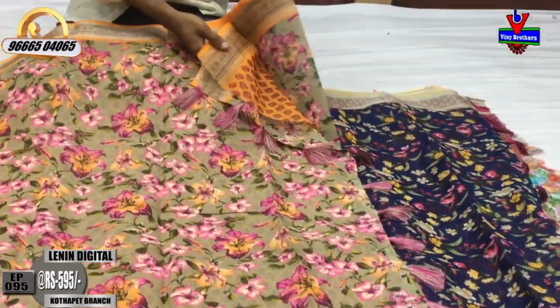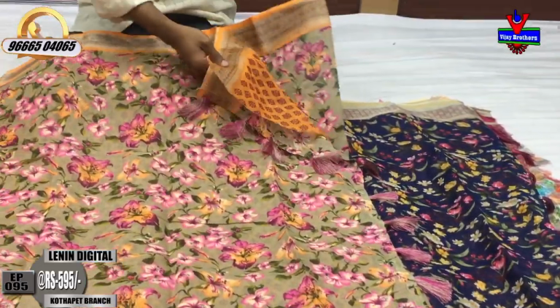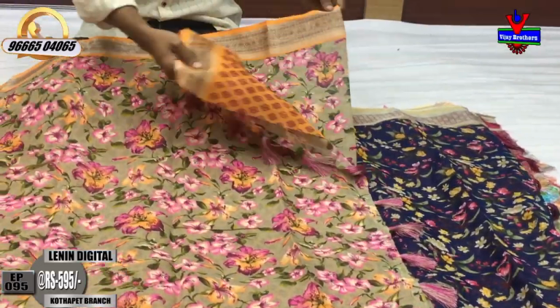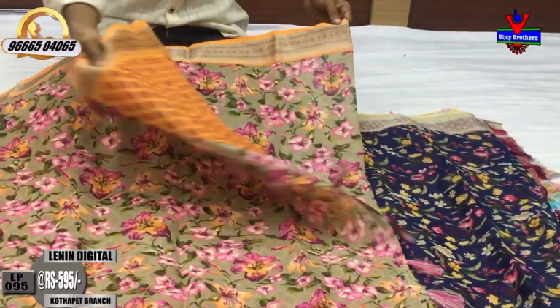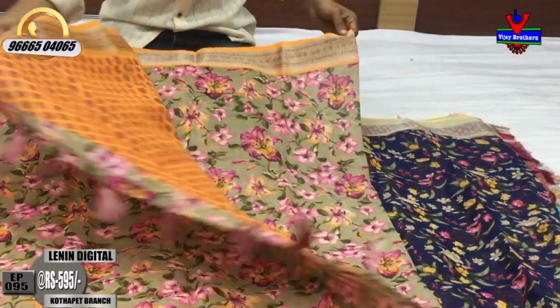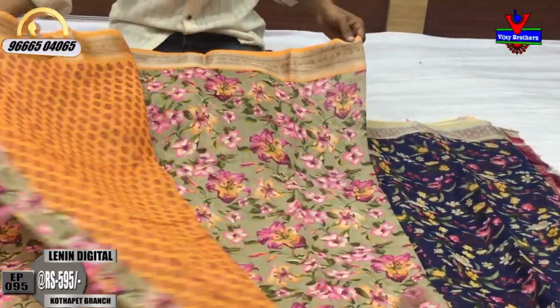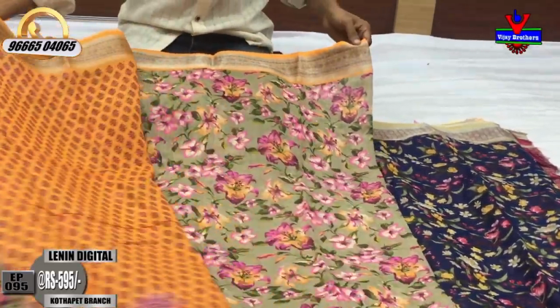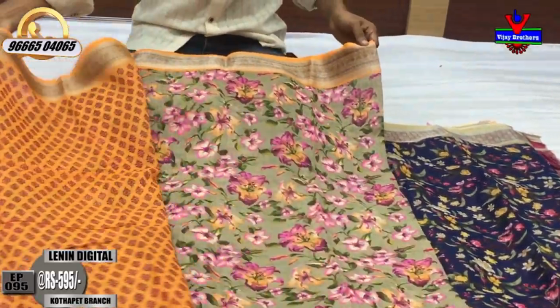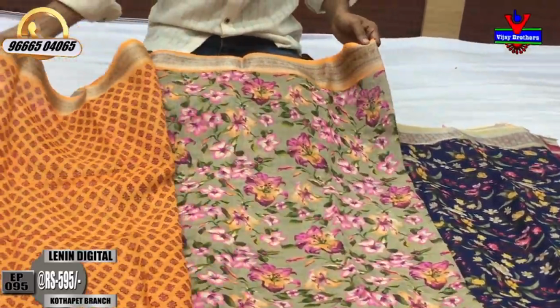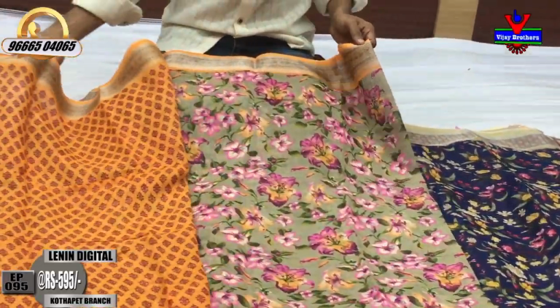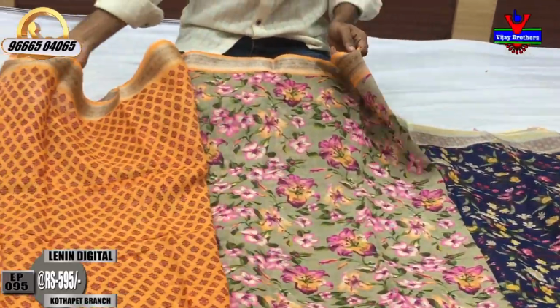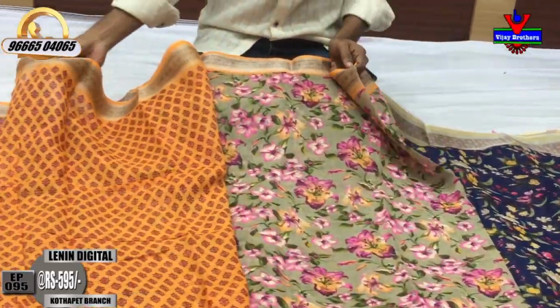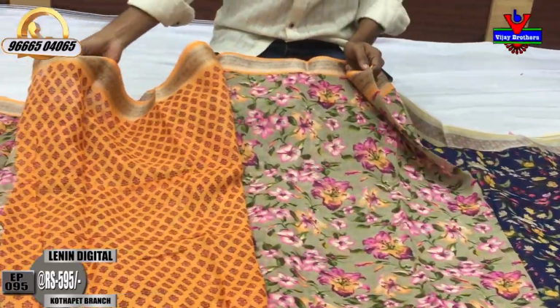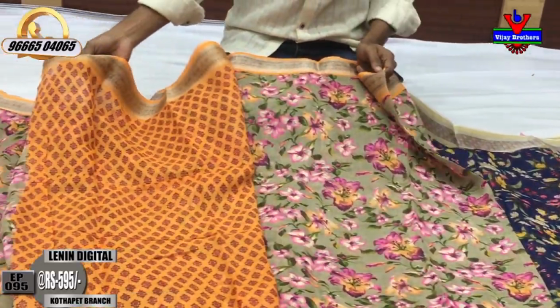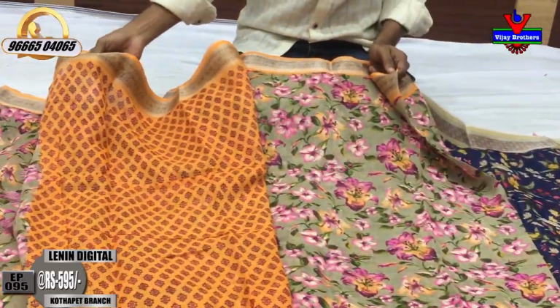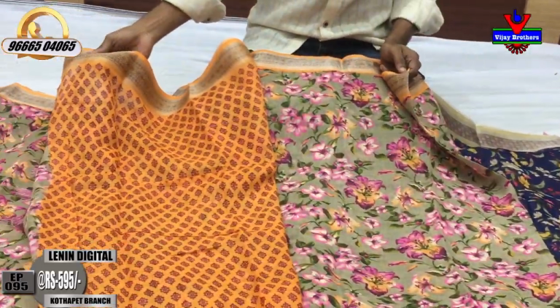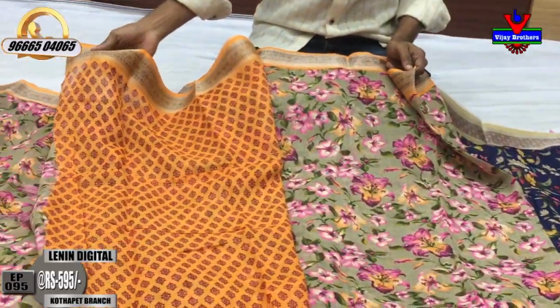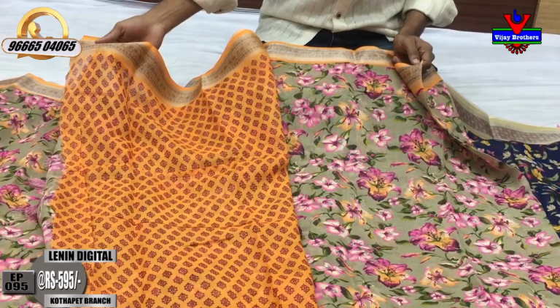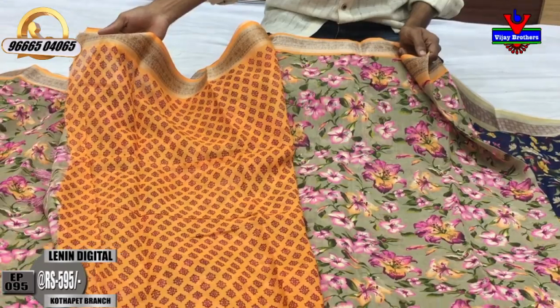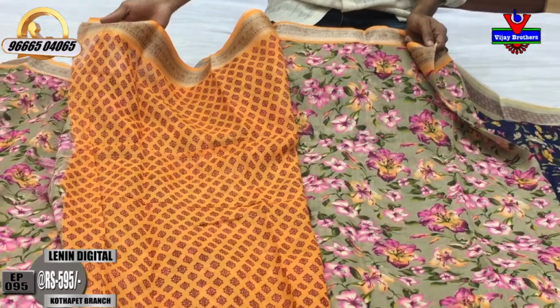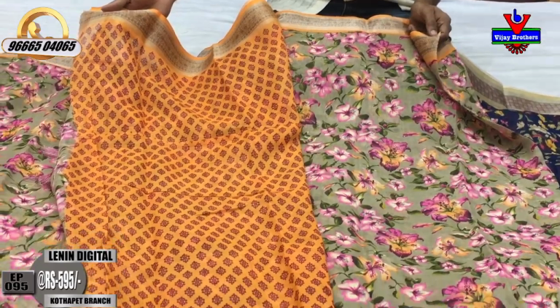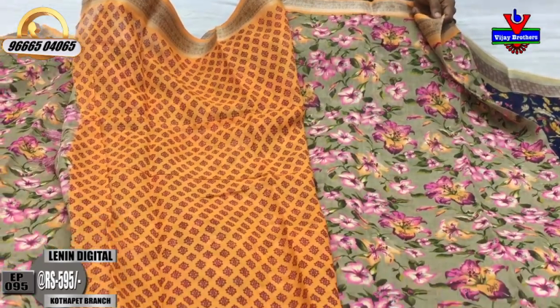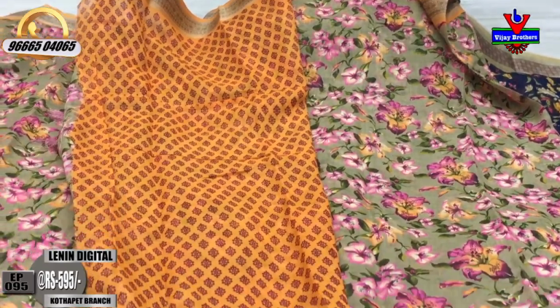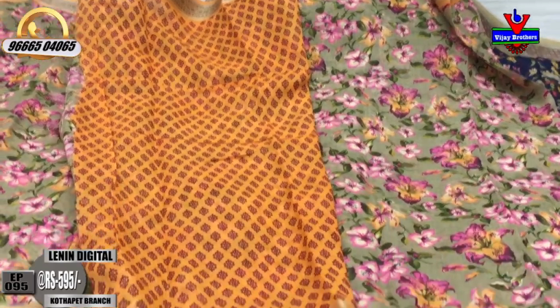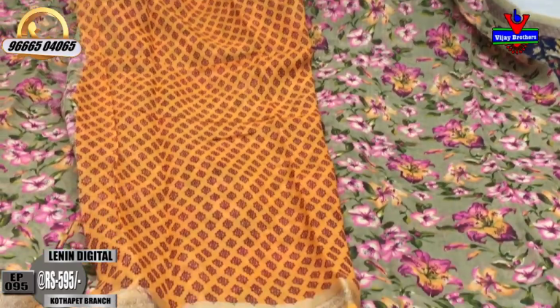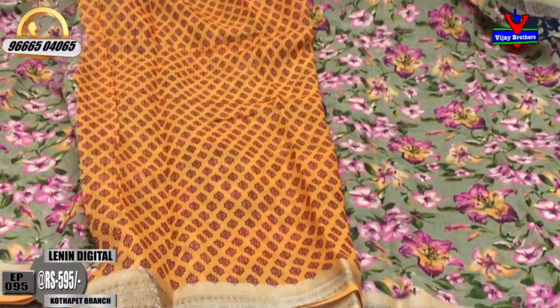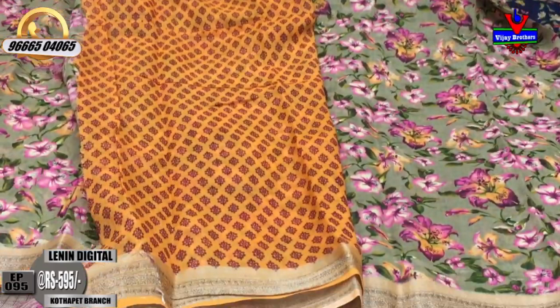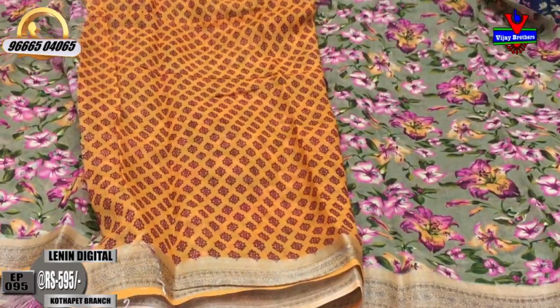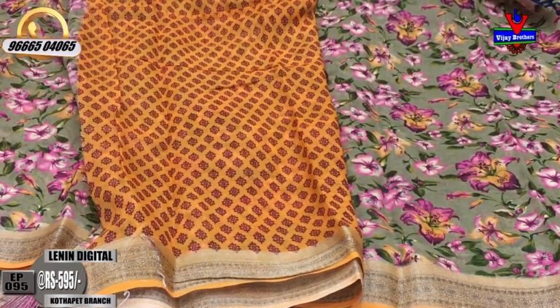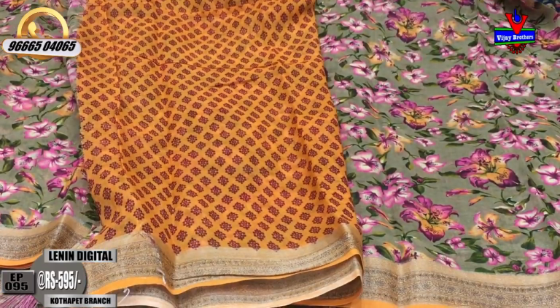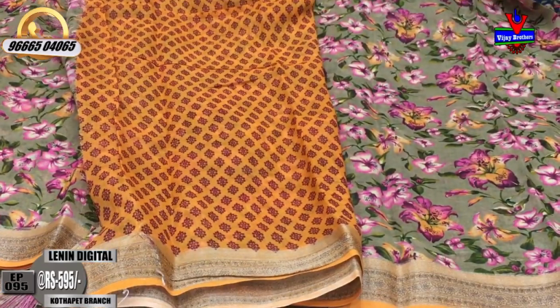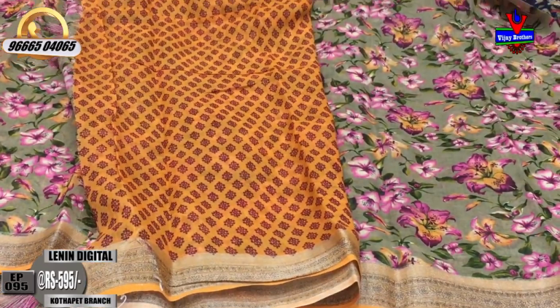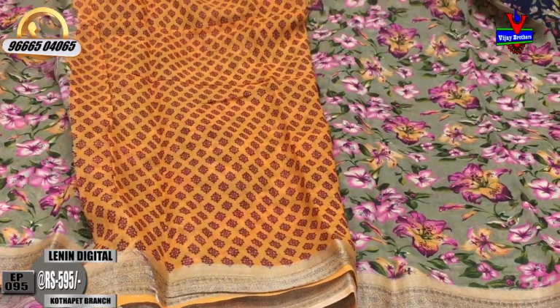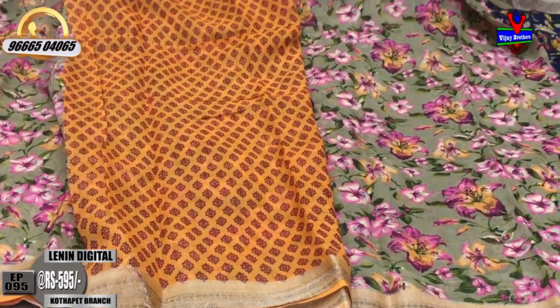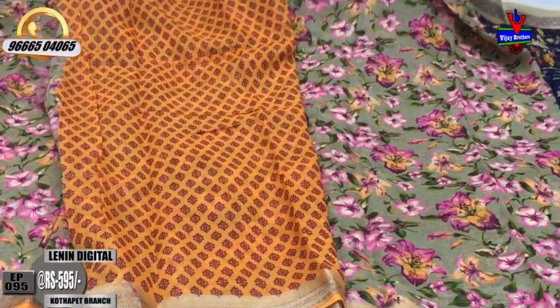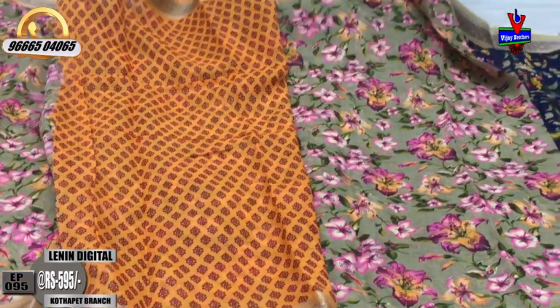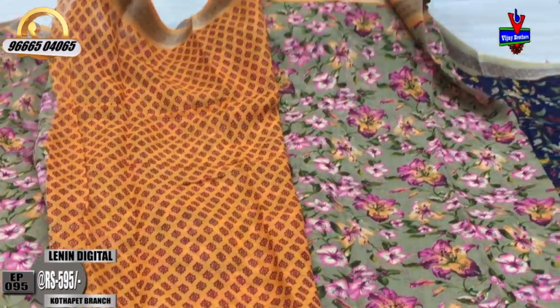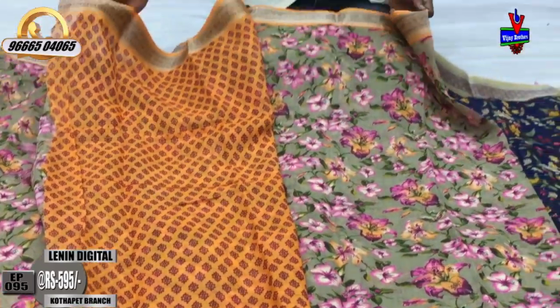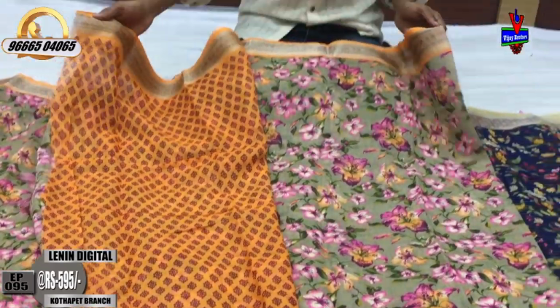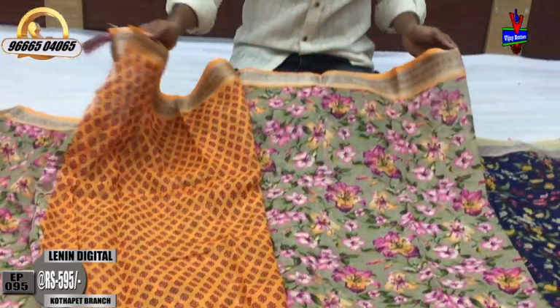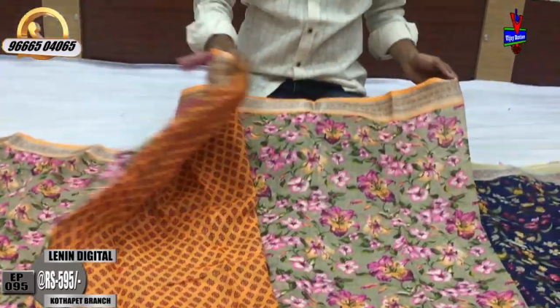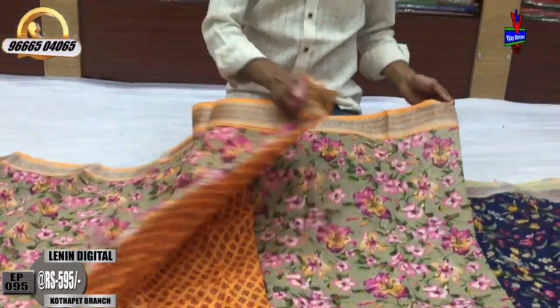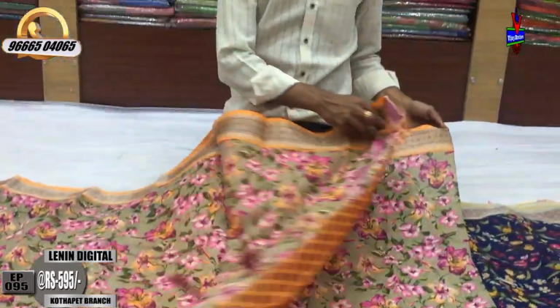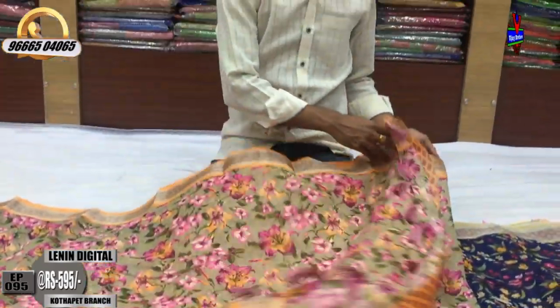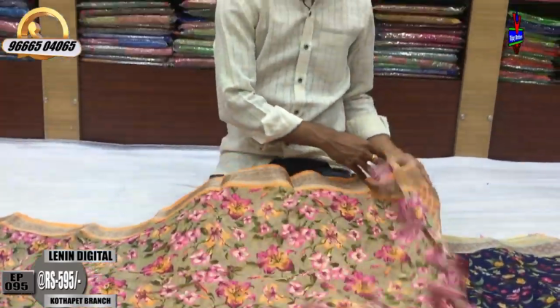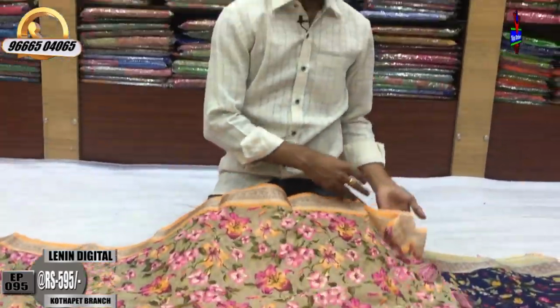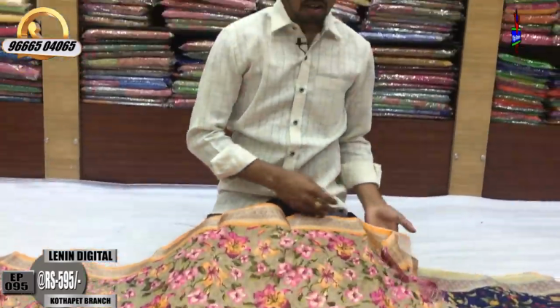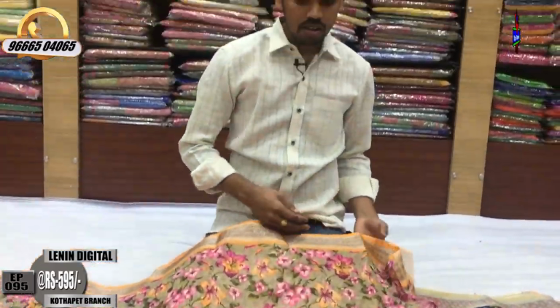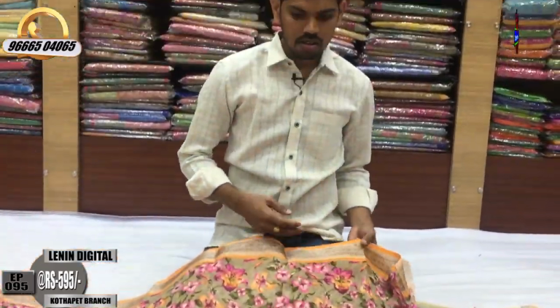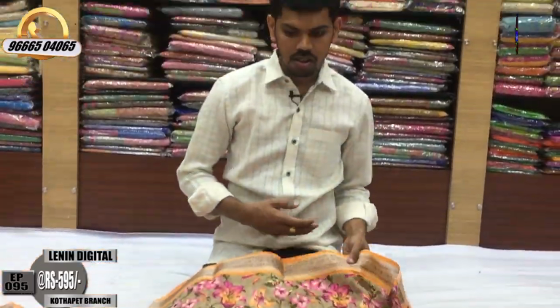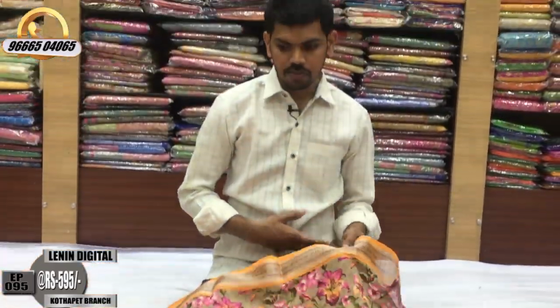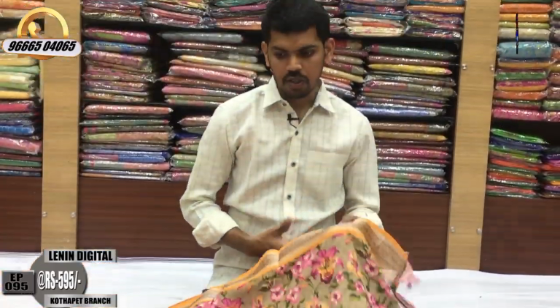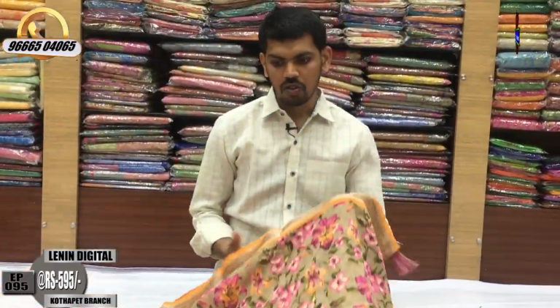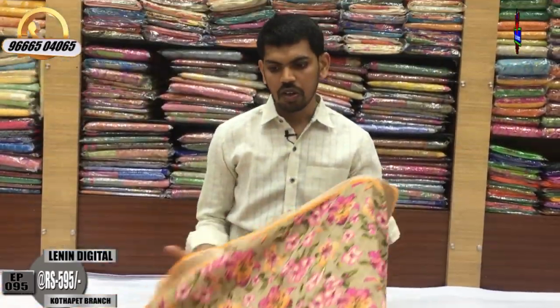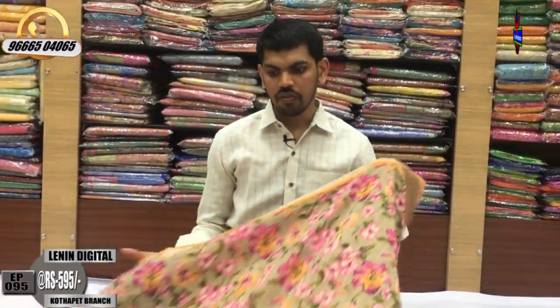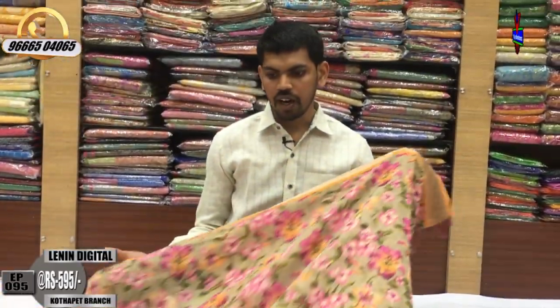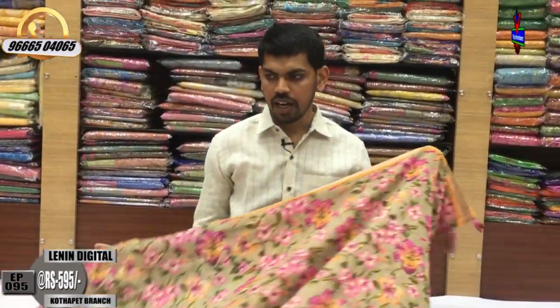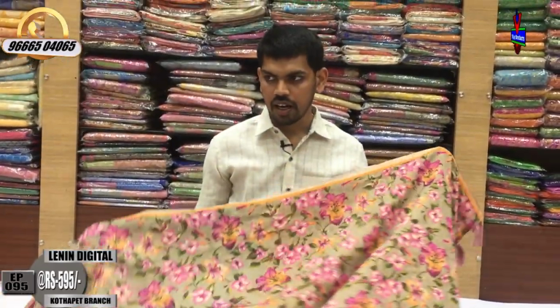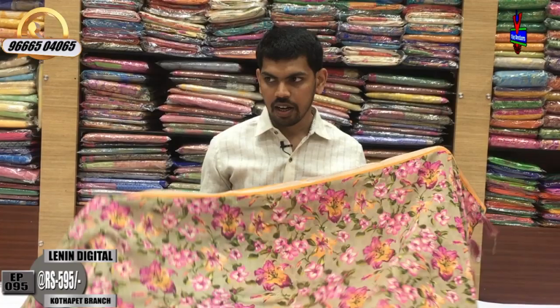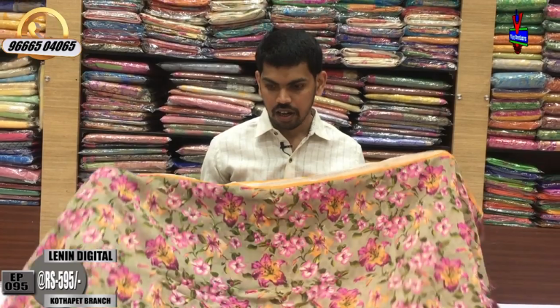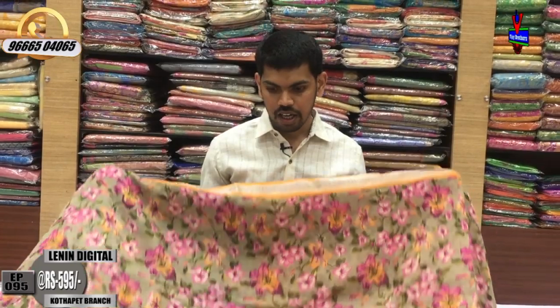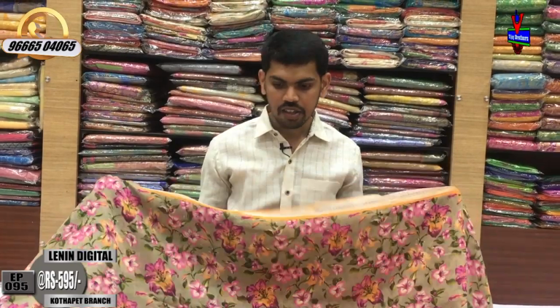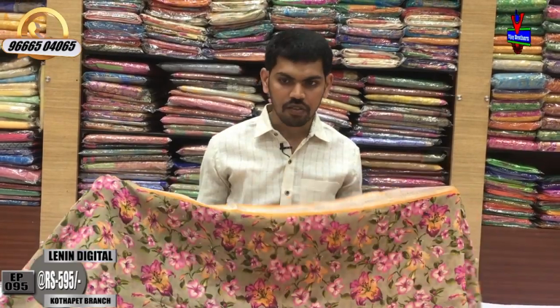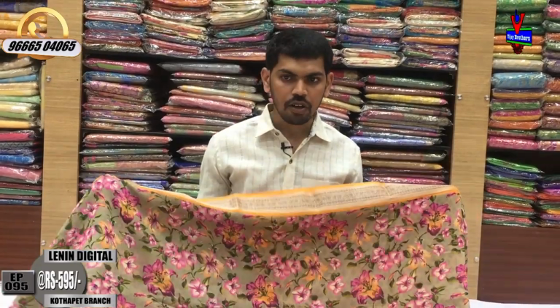Blouse orange color combination. Pallu loves this cost — only ₹595.